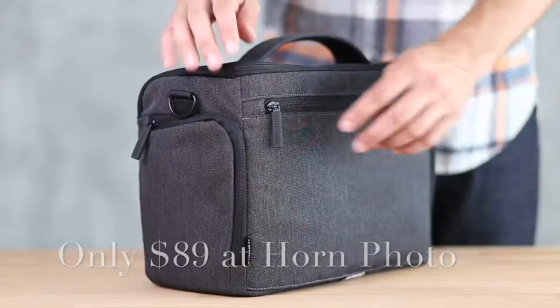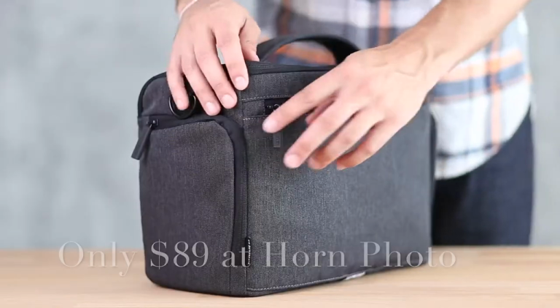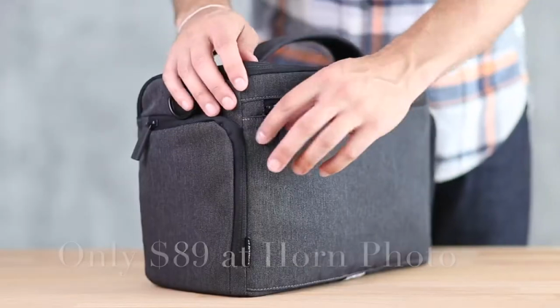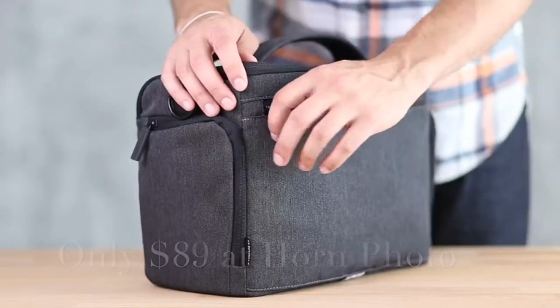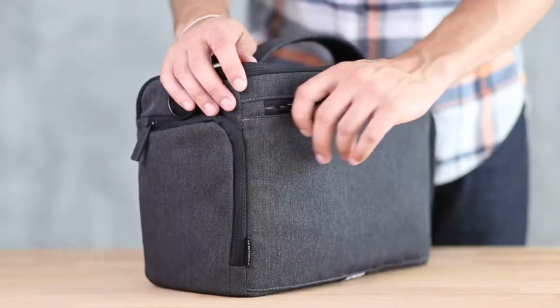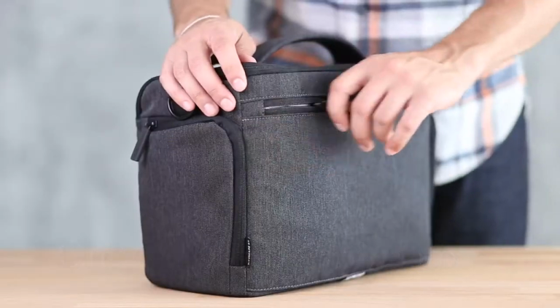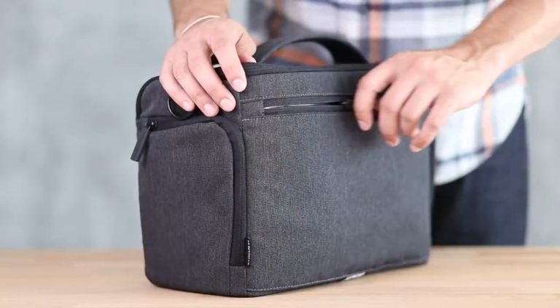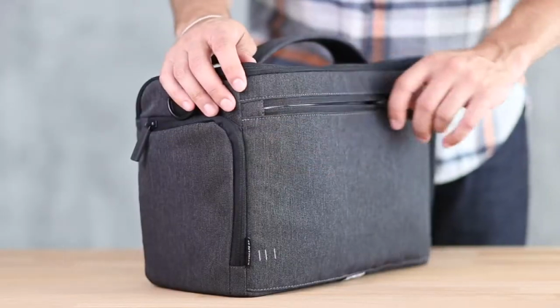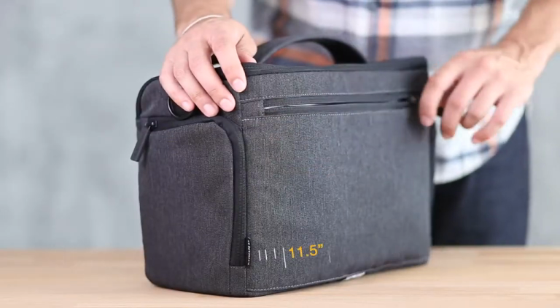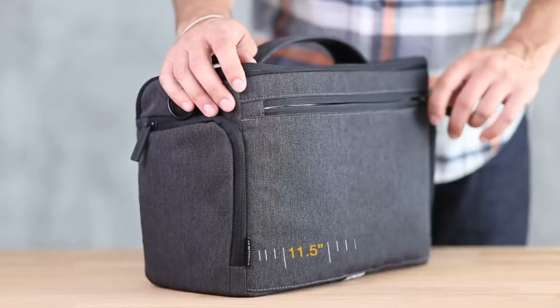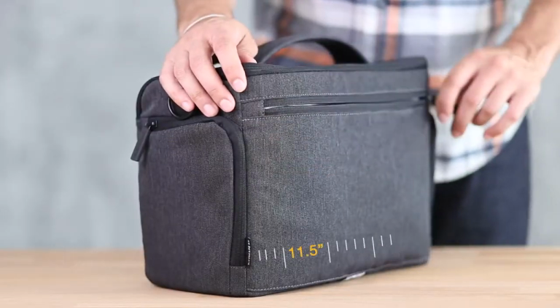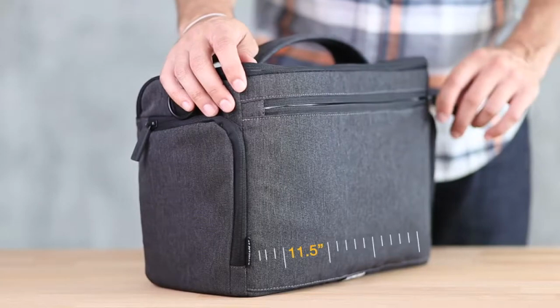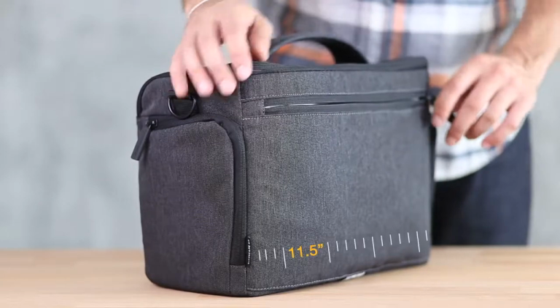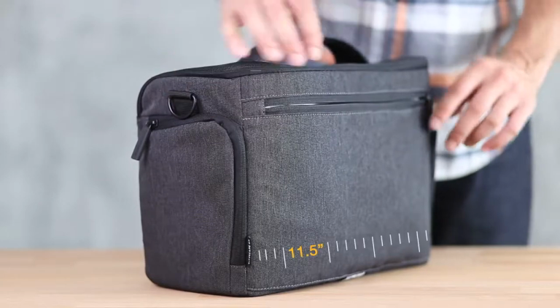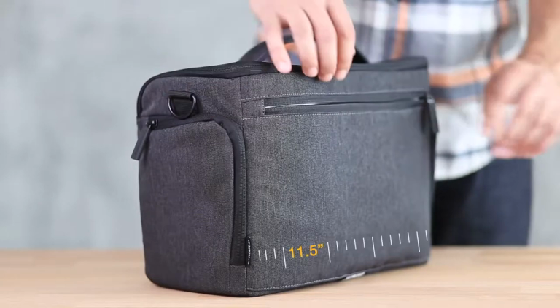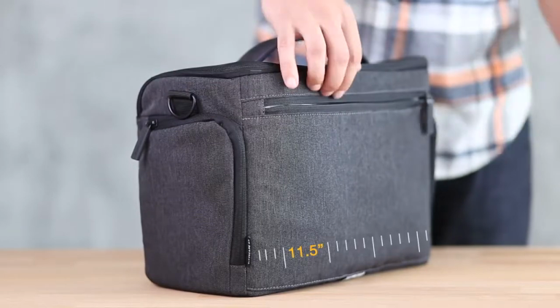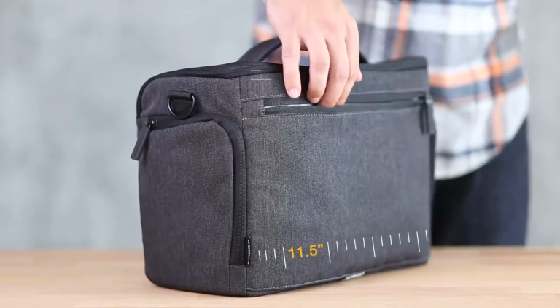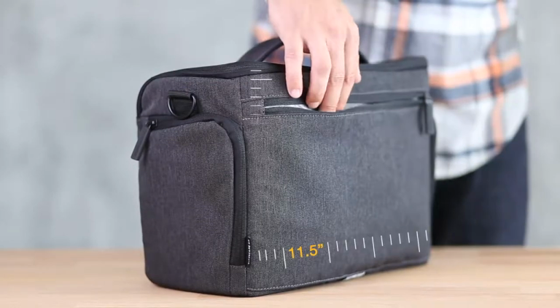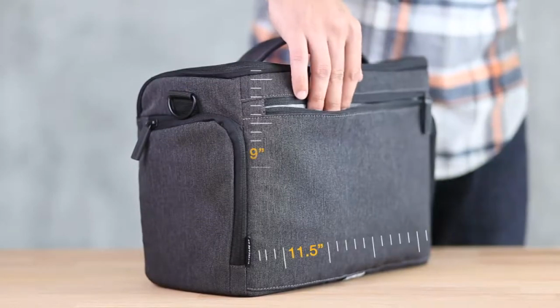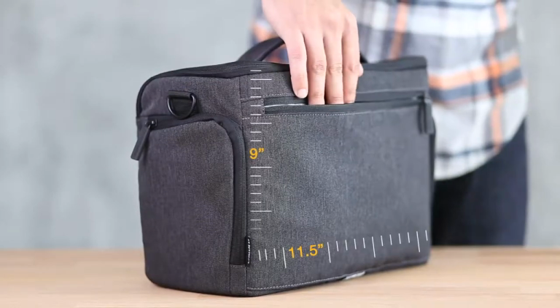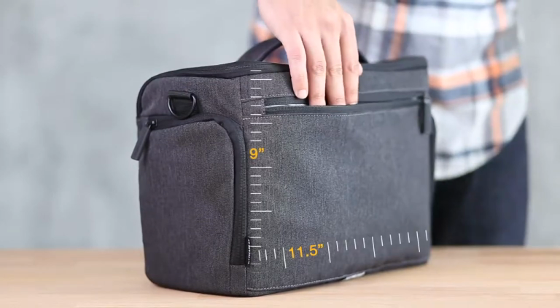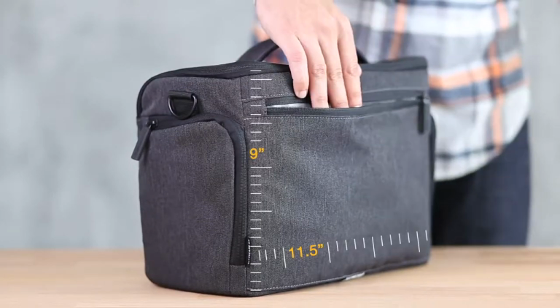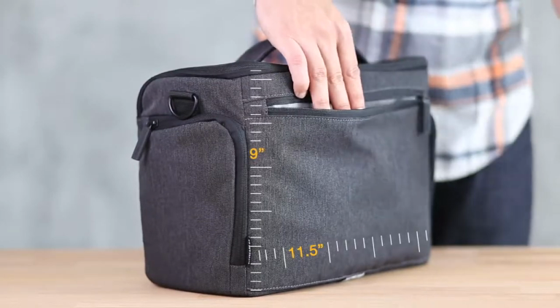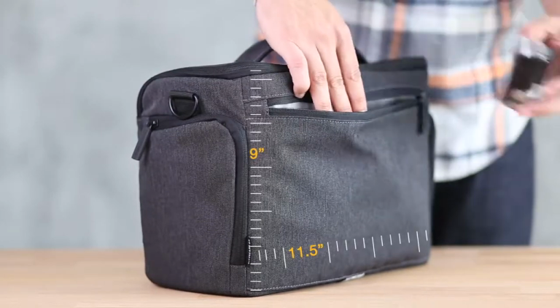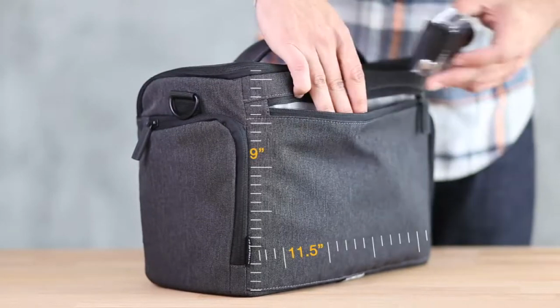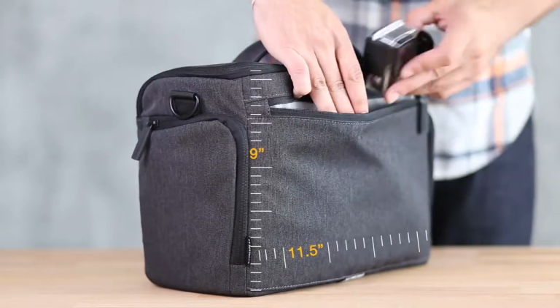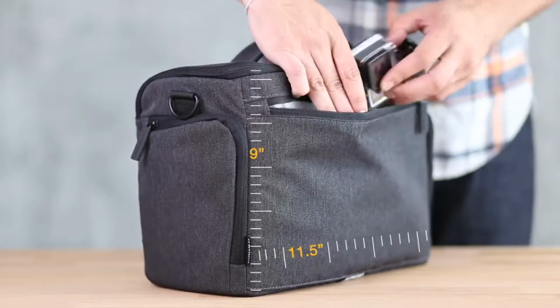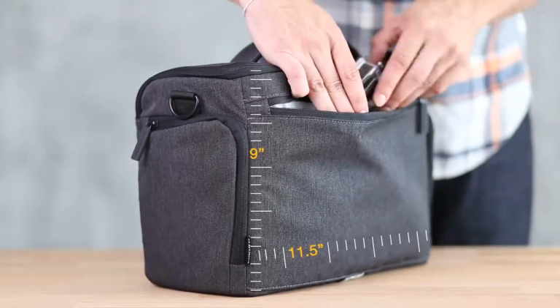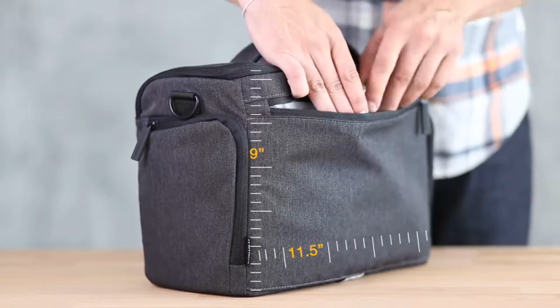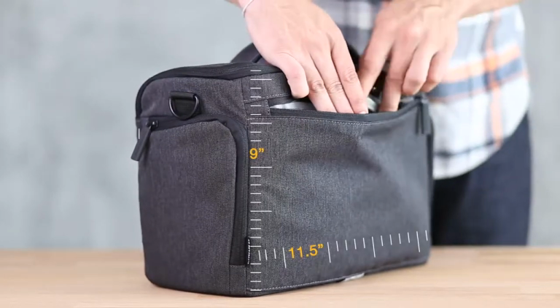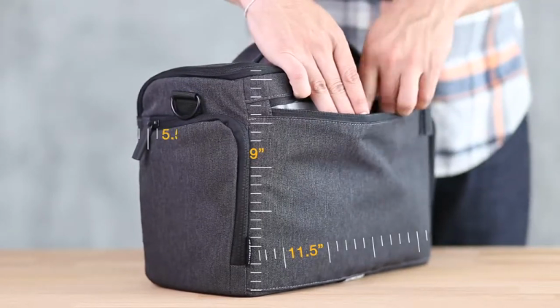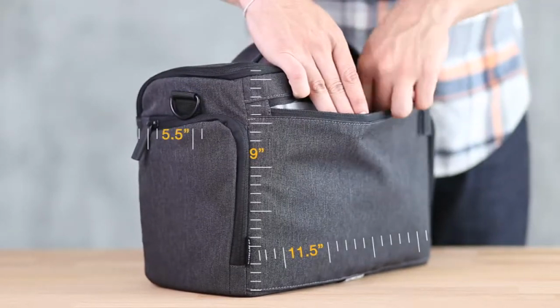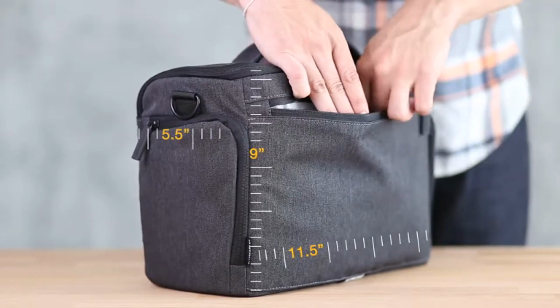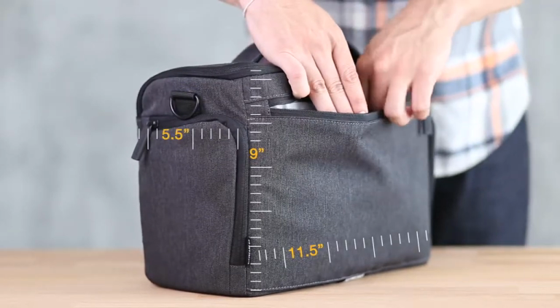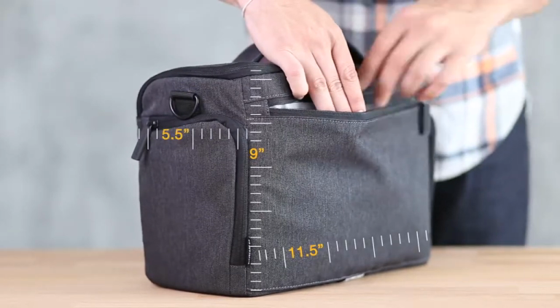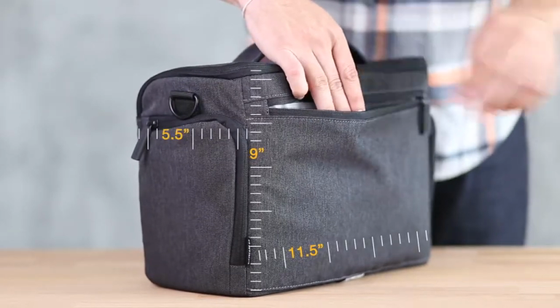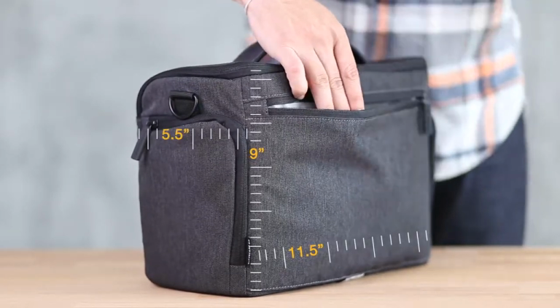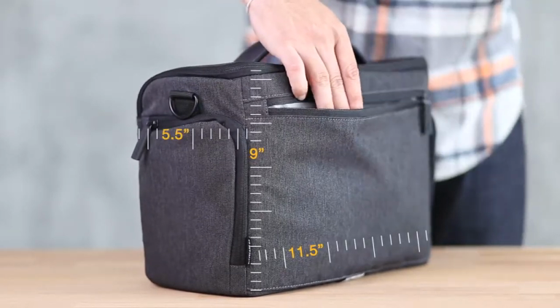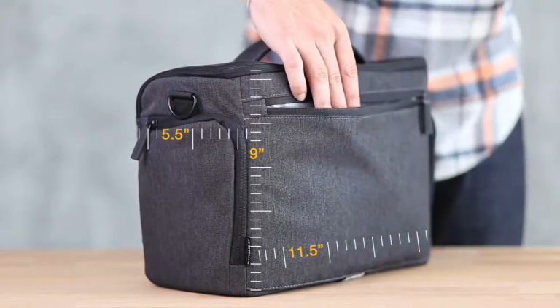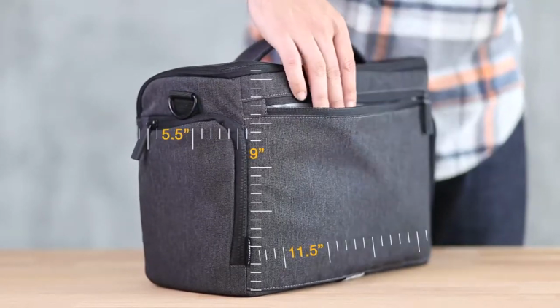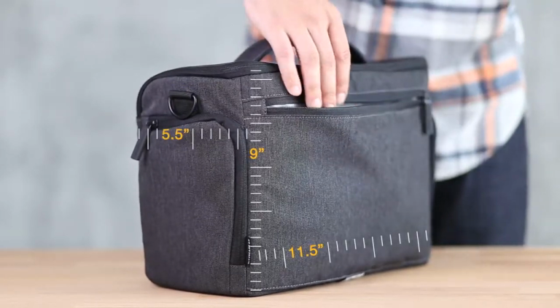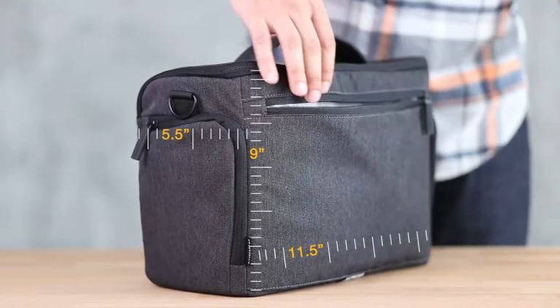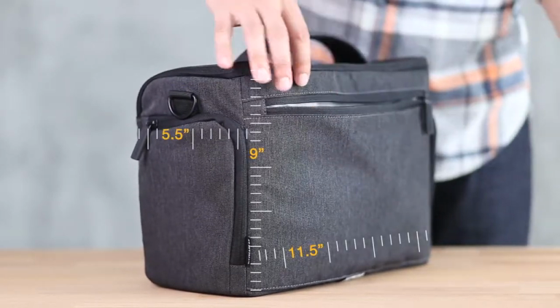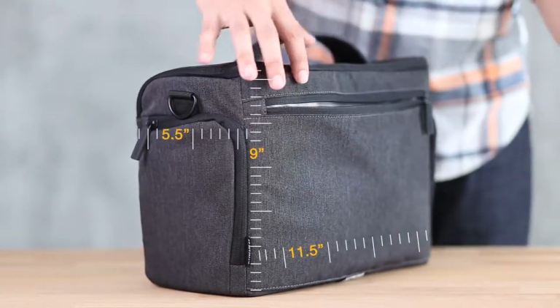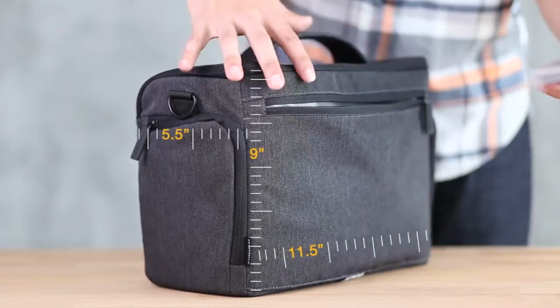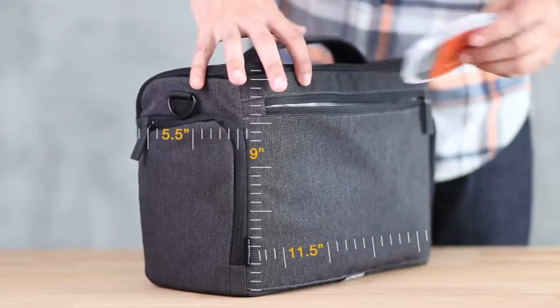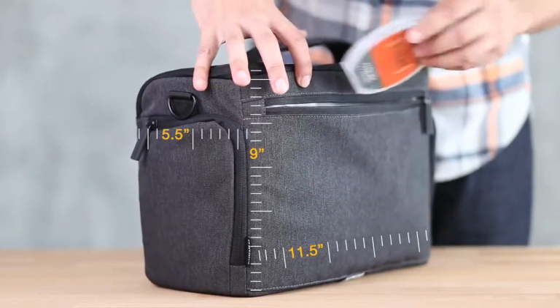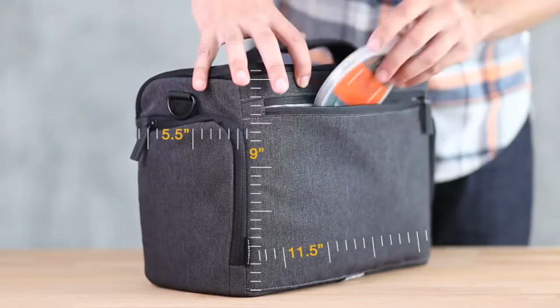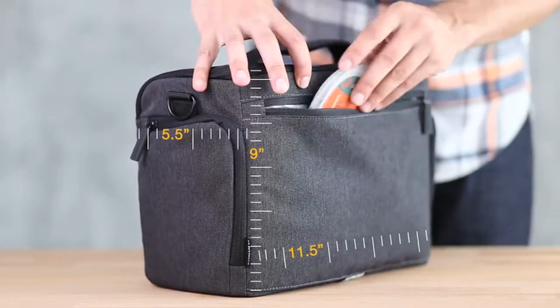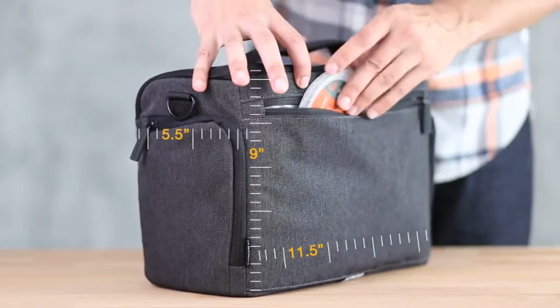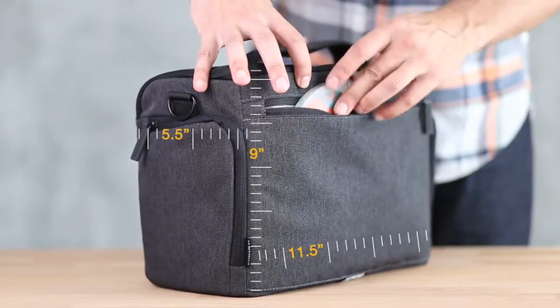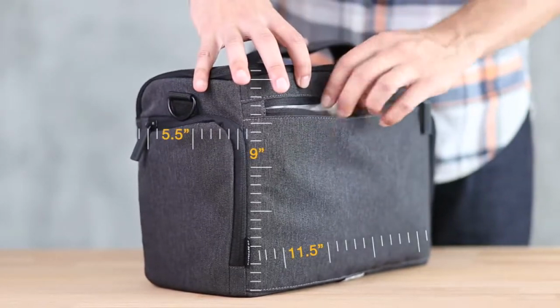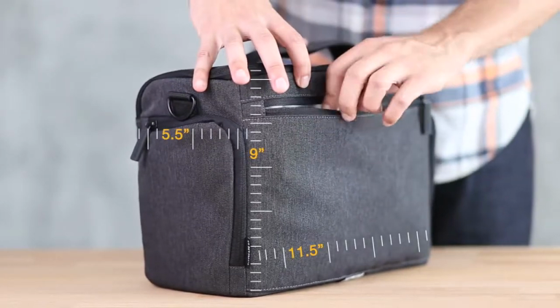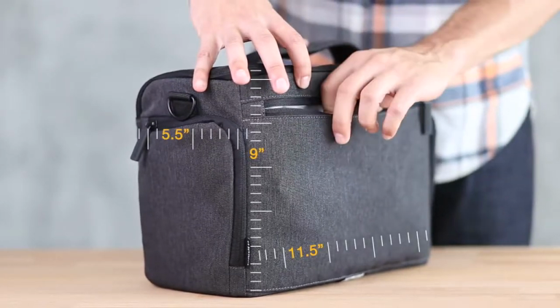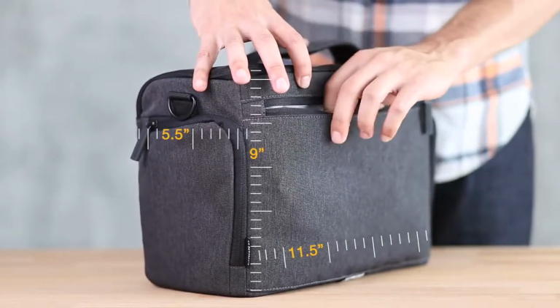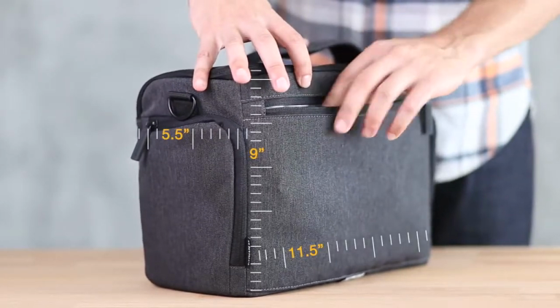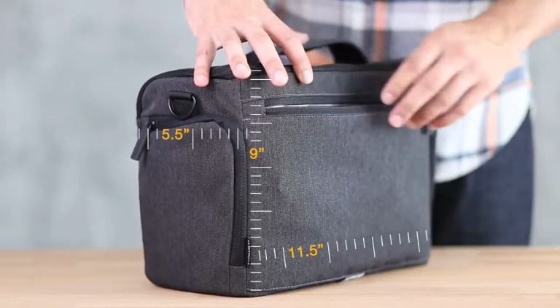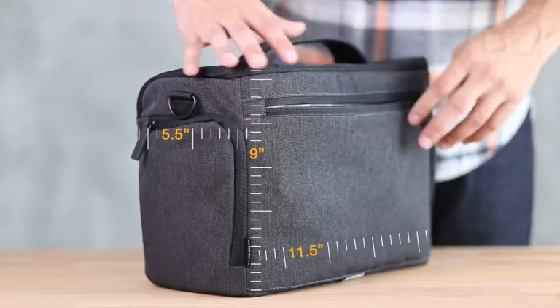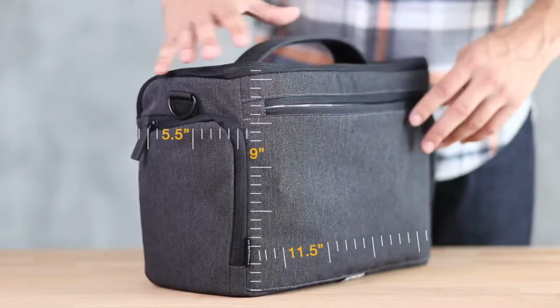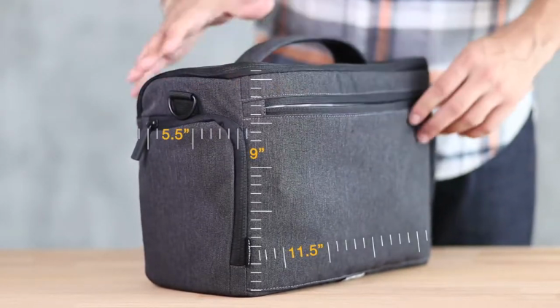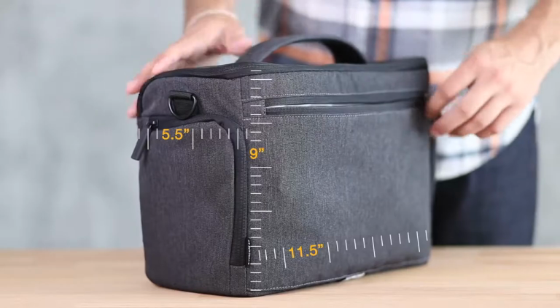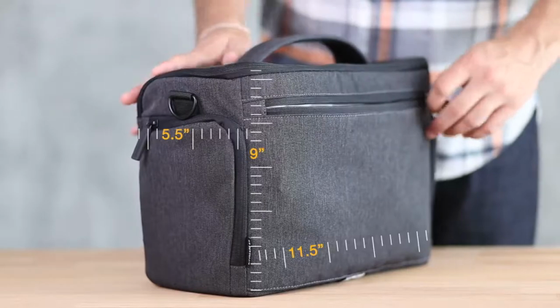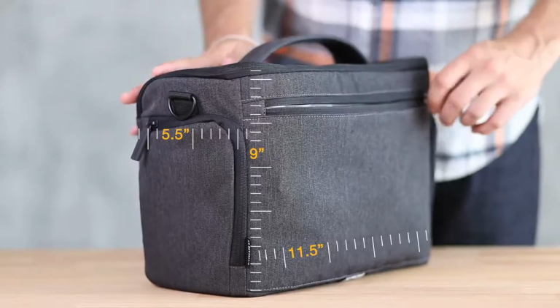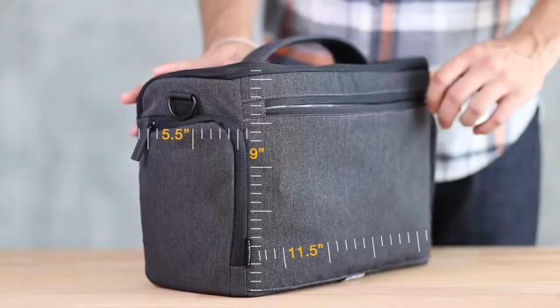At 11.5 inches wide, 9 inches high, and 5.5 inches deep, the spacious main compartment can handle any gear configuration.